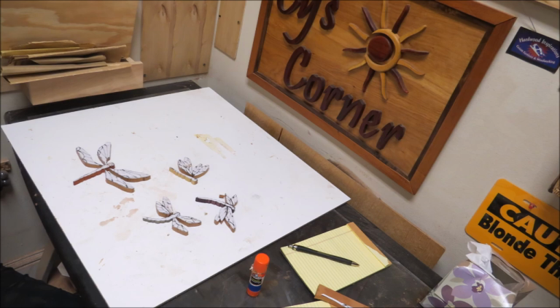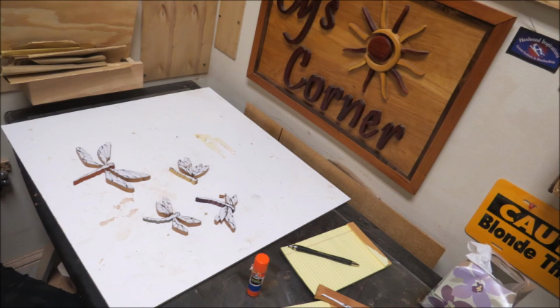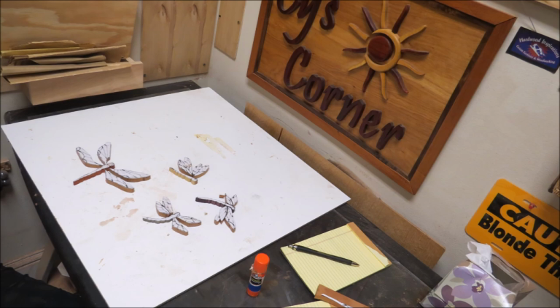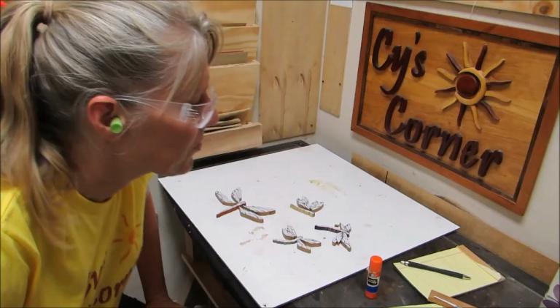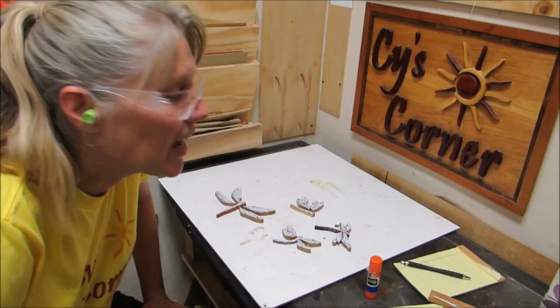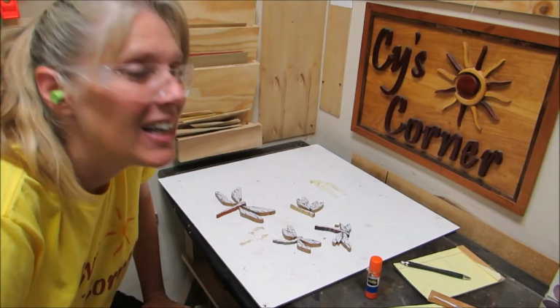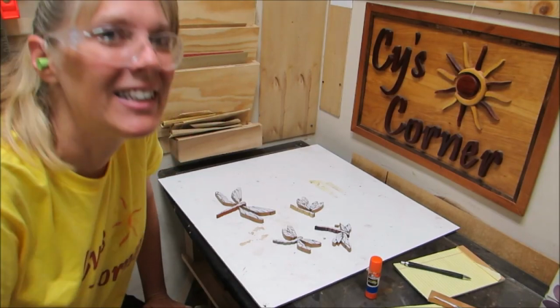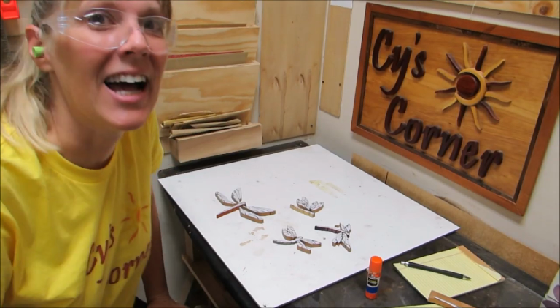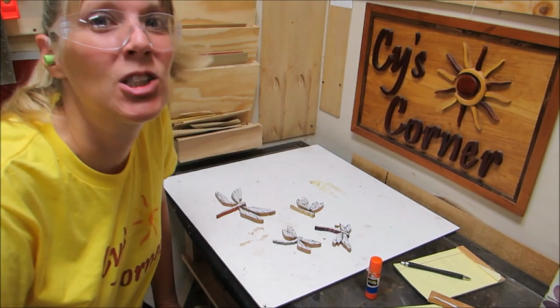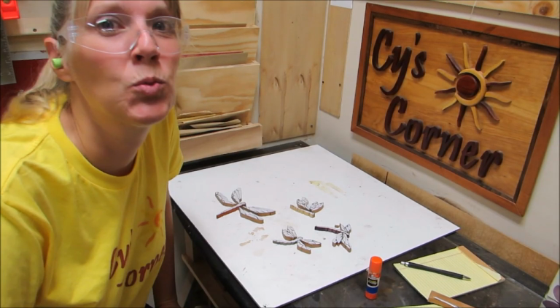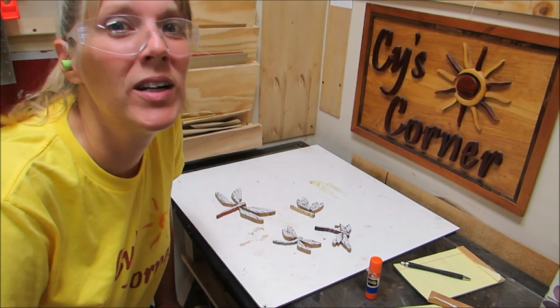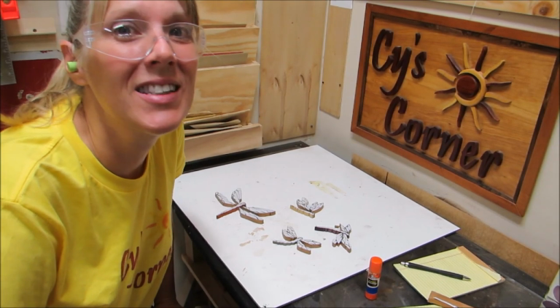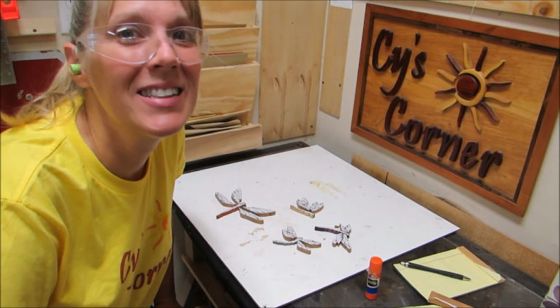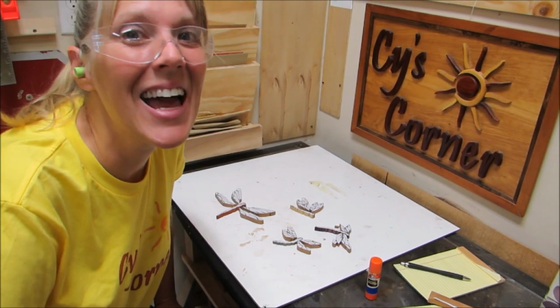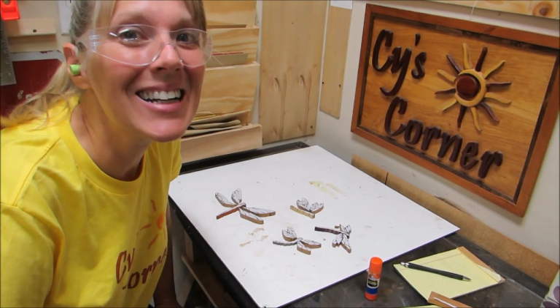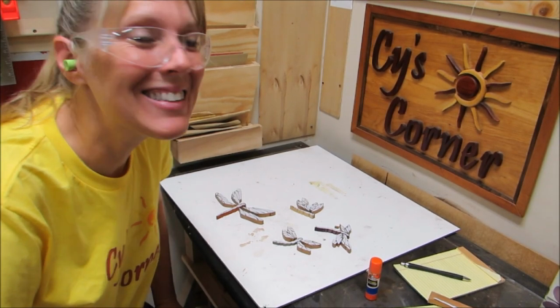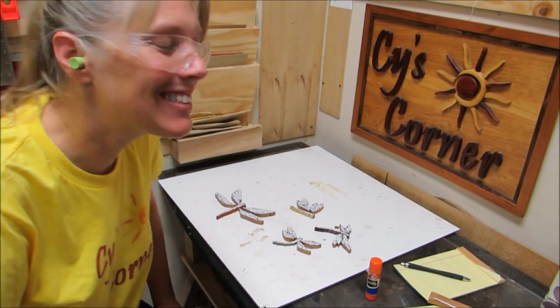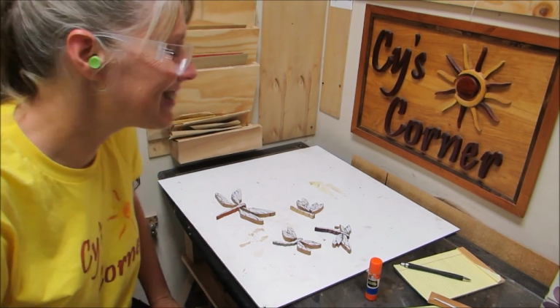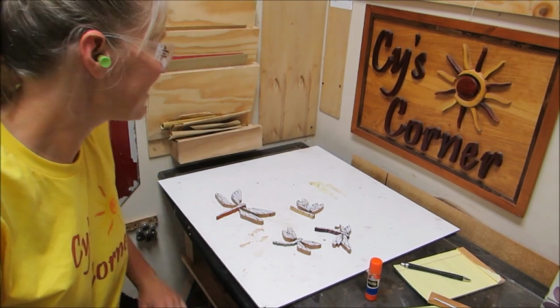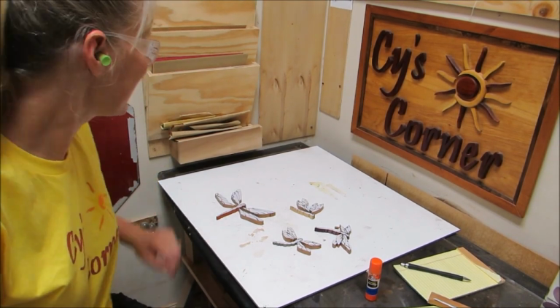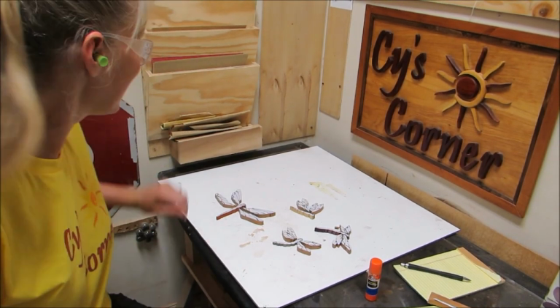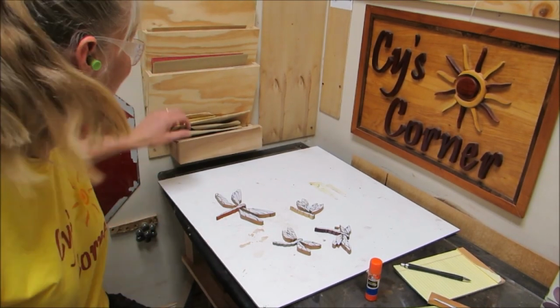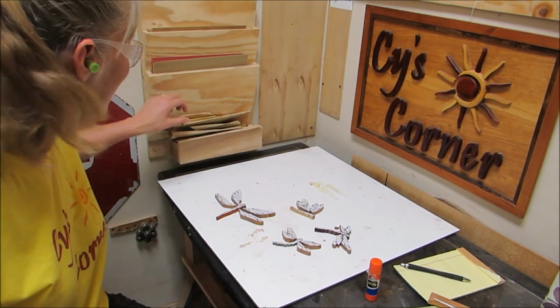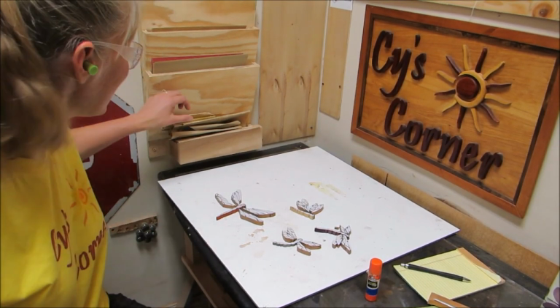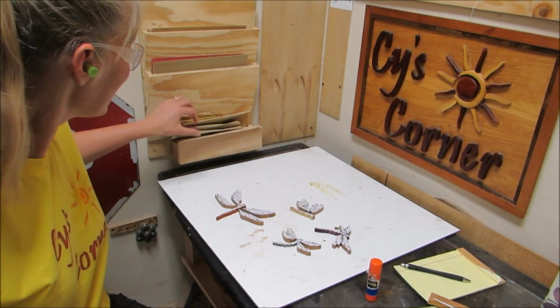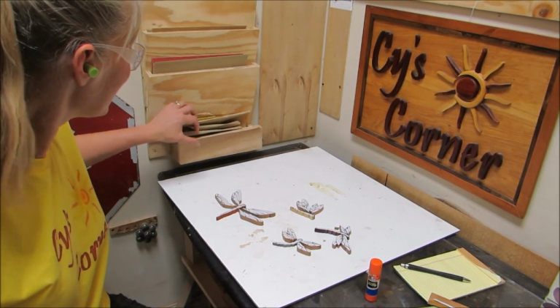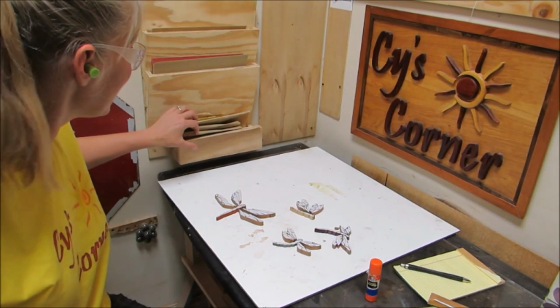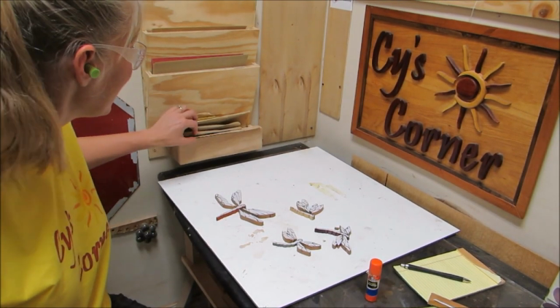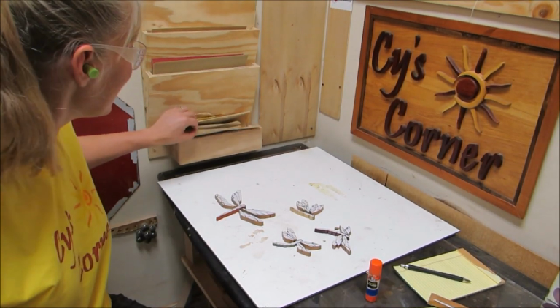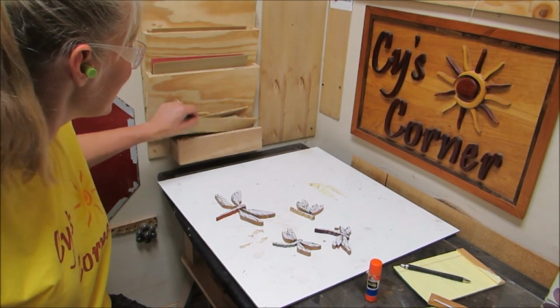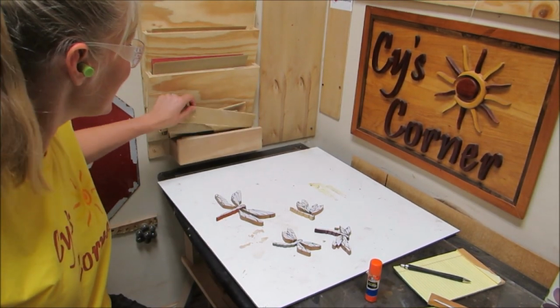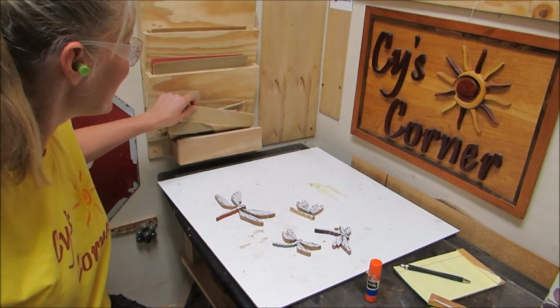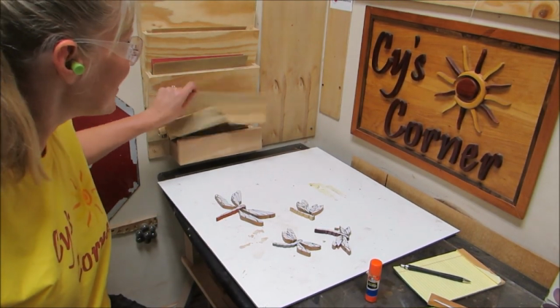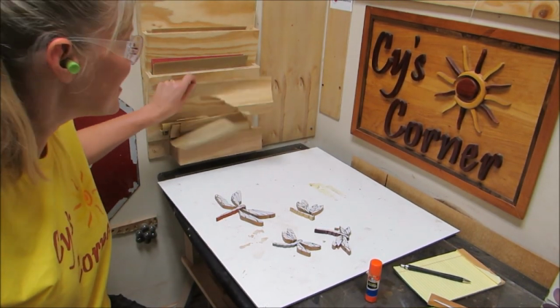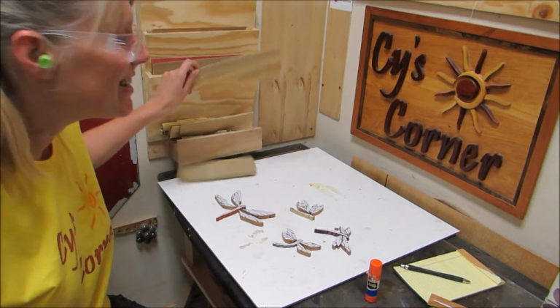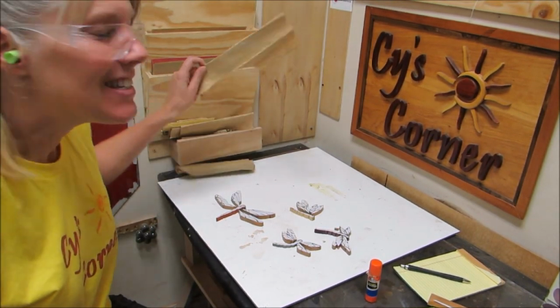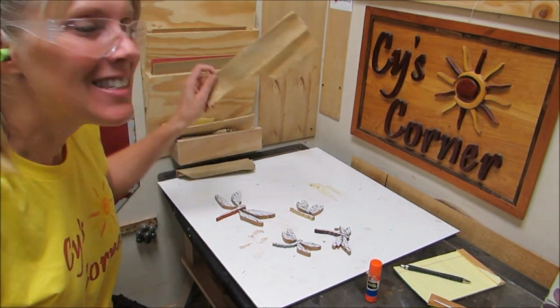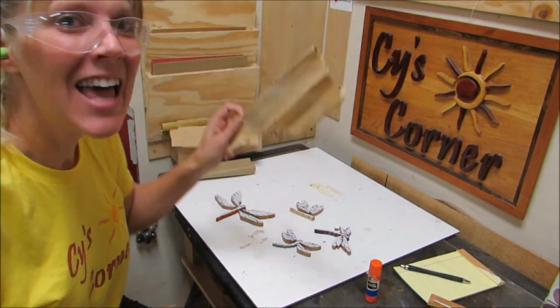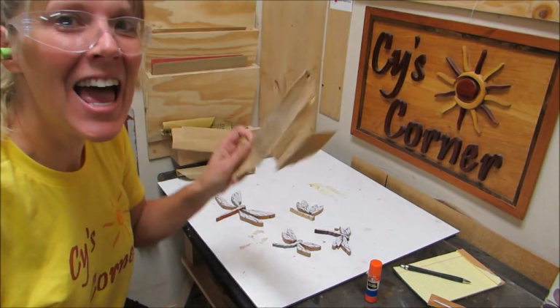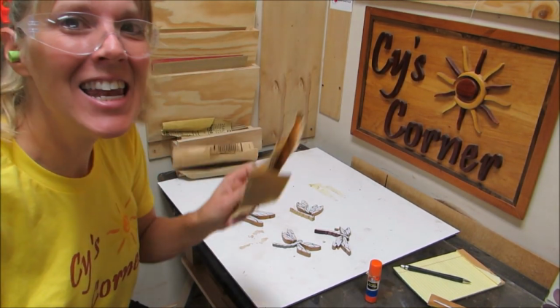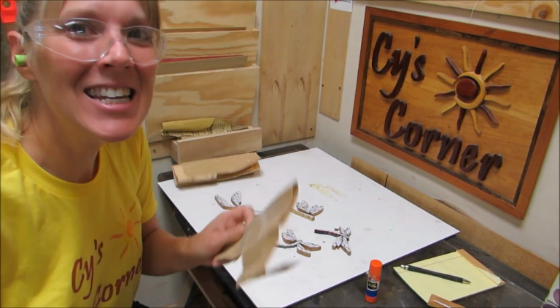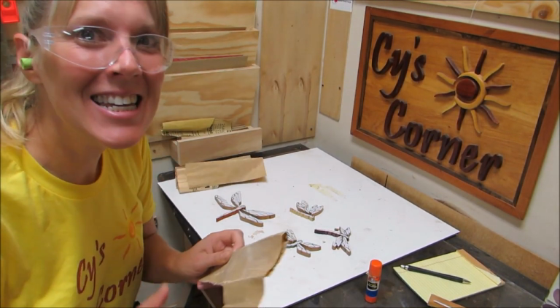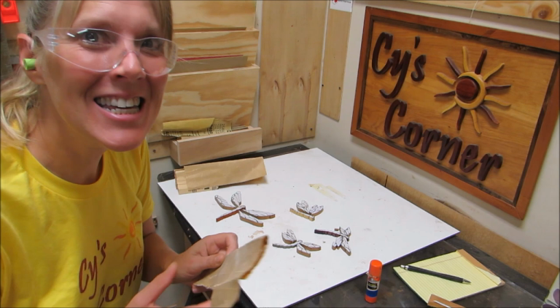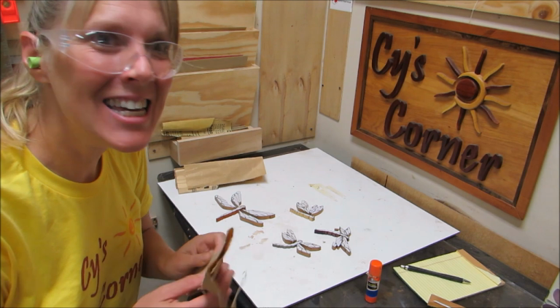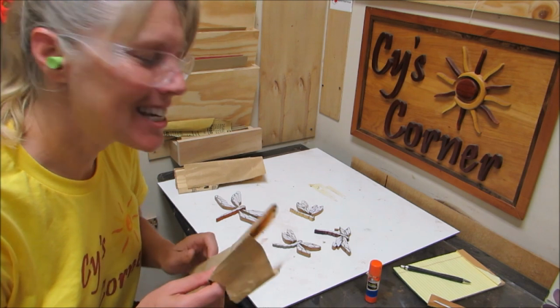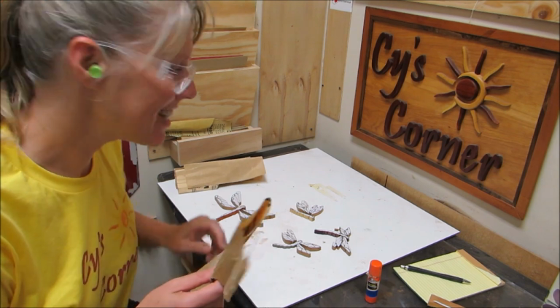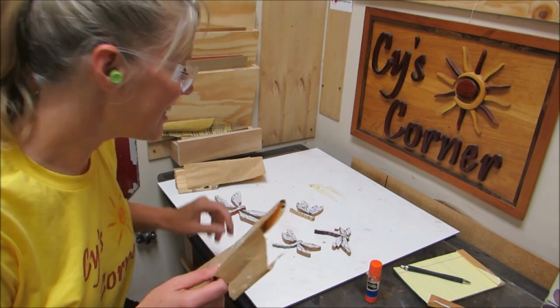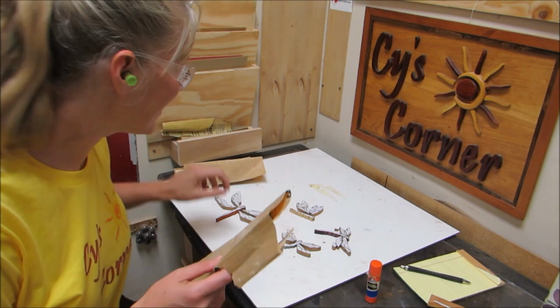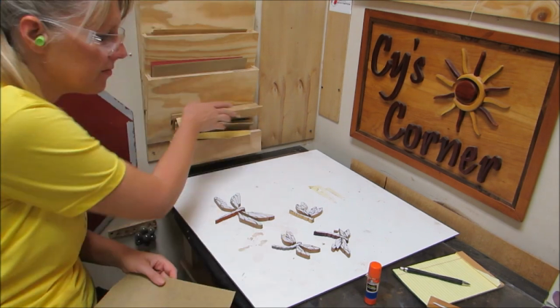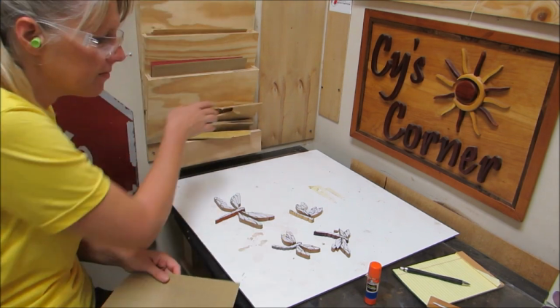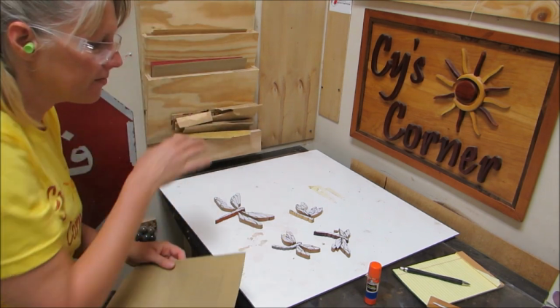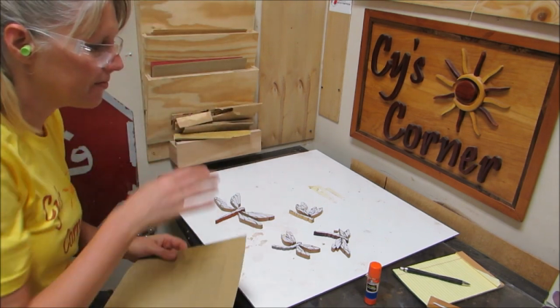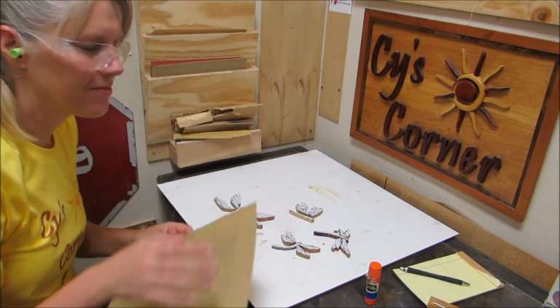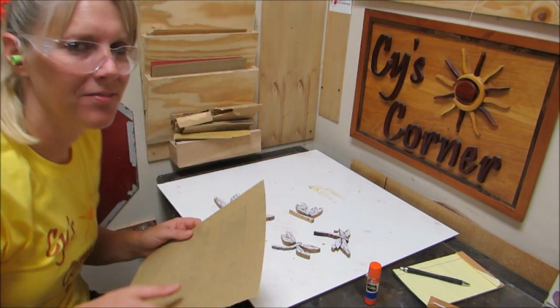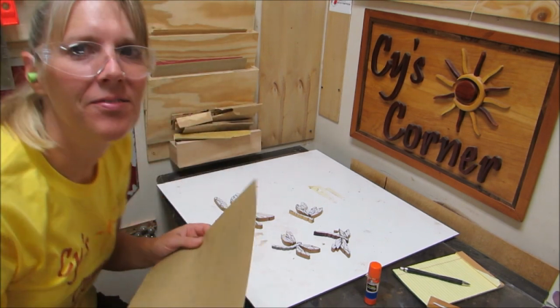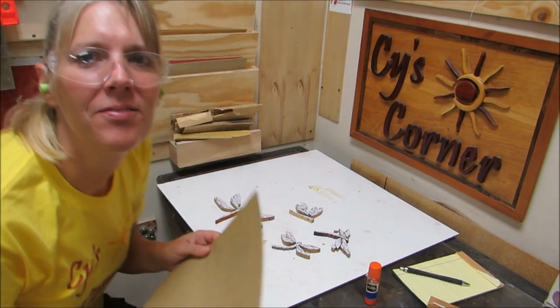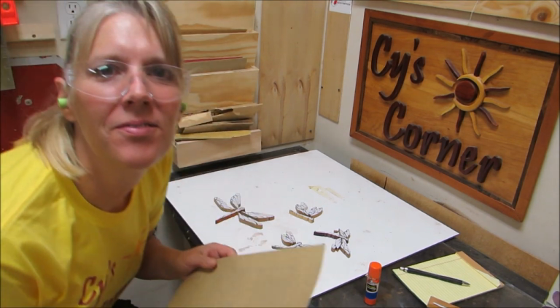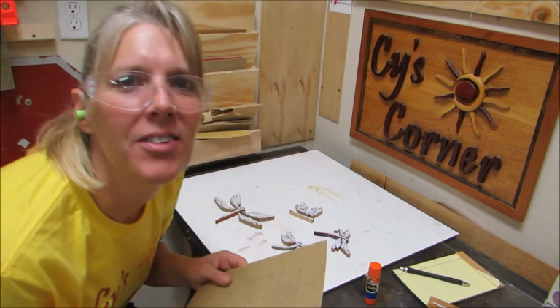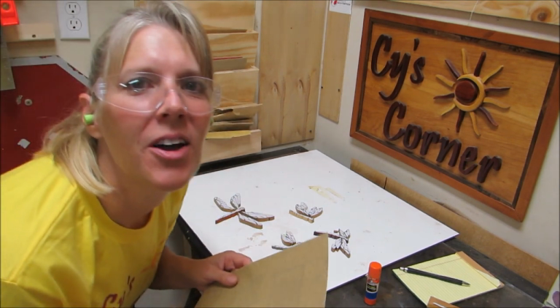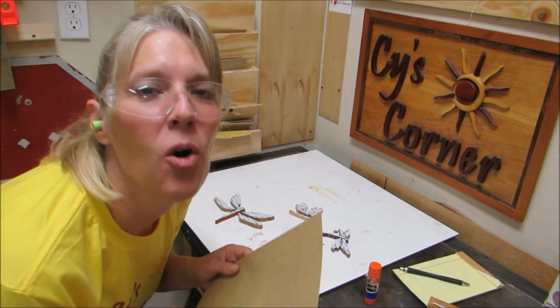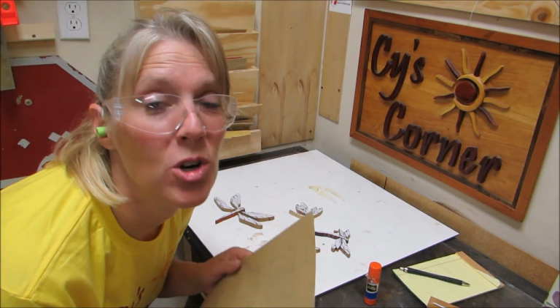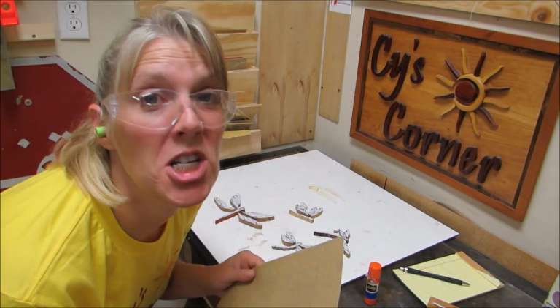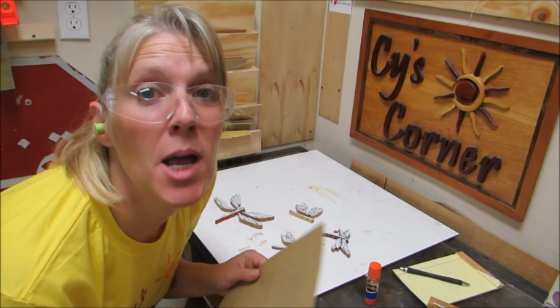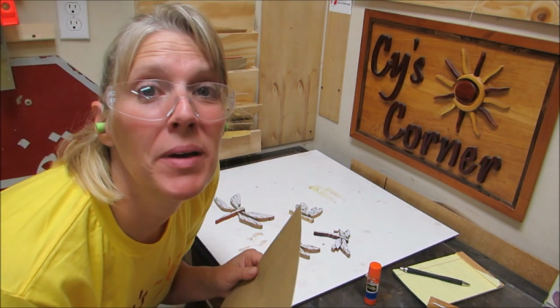Guess what's next — sanding, or shaping.